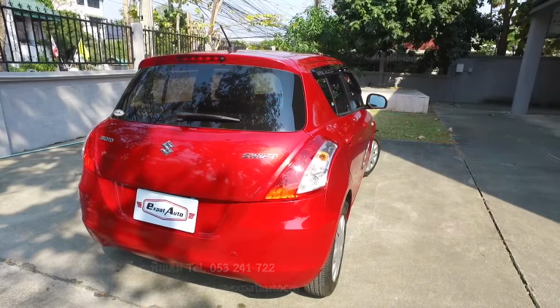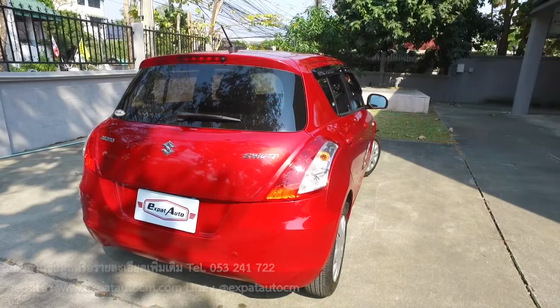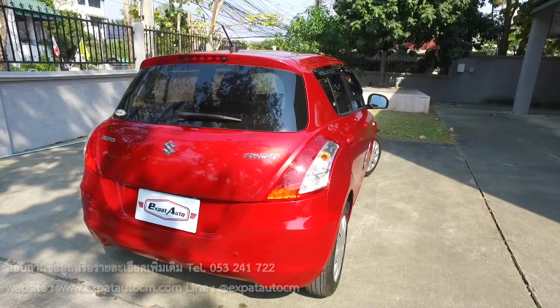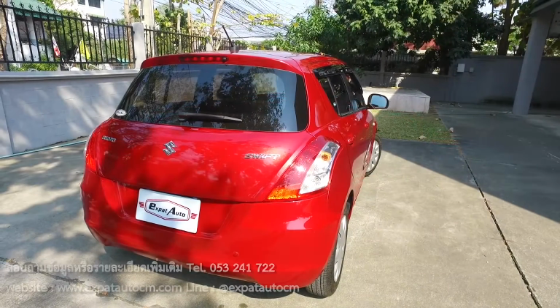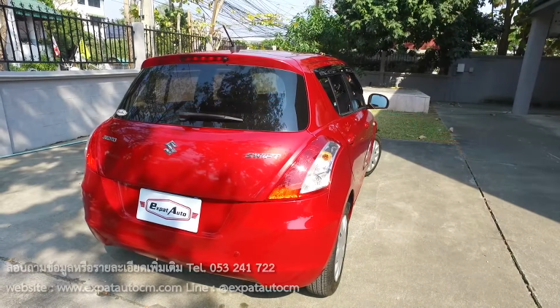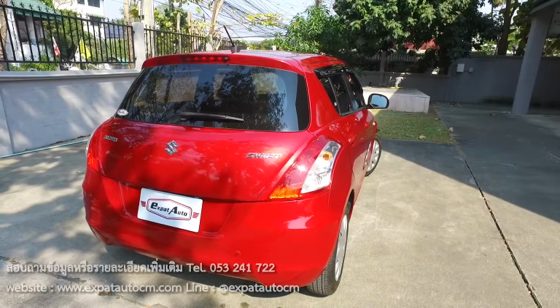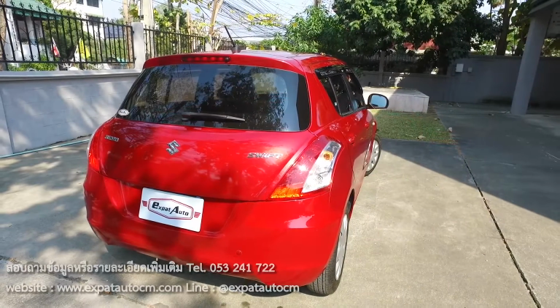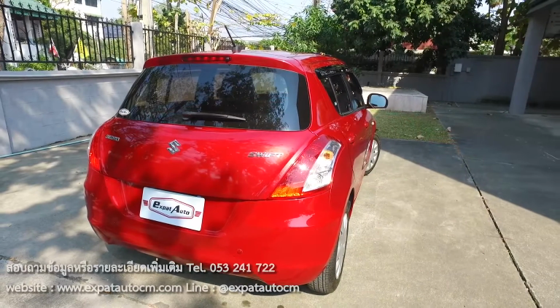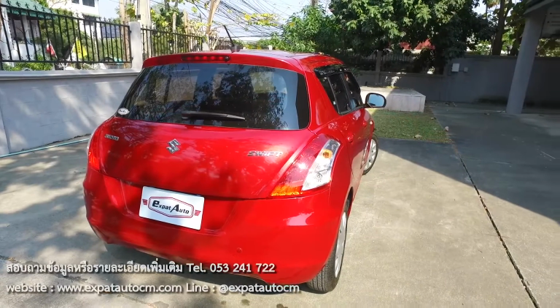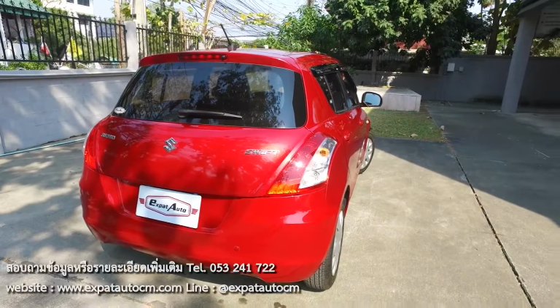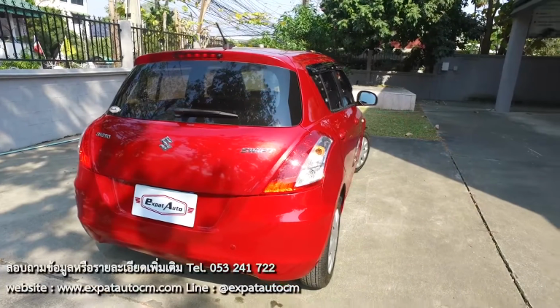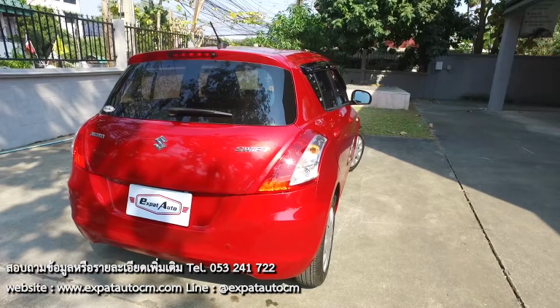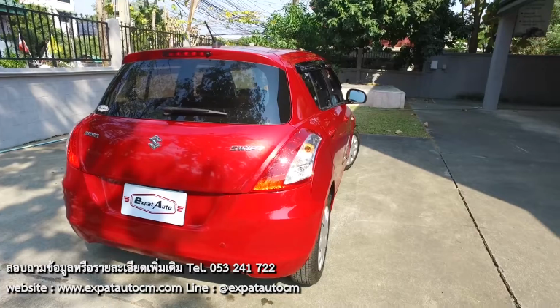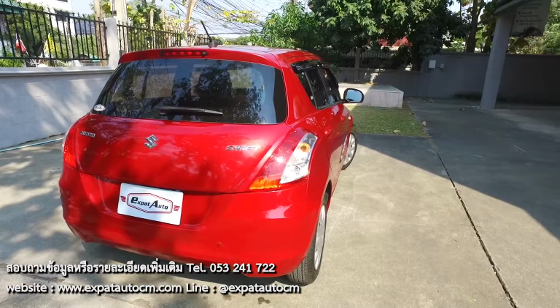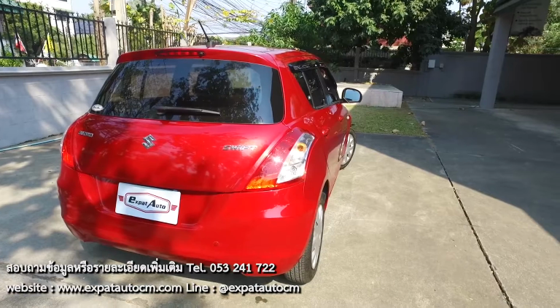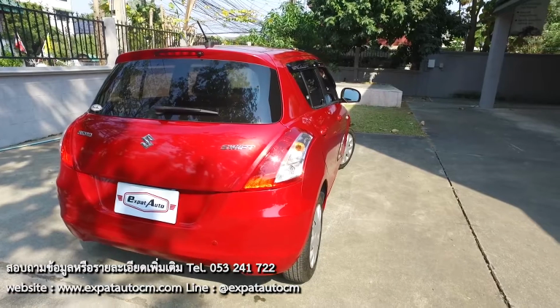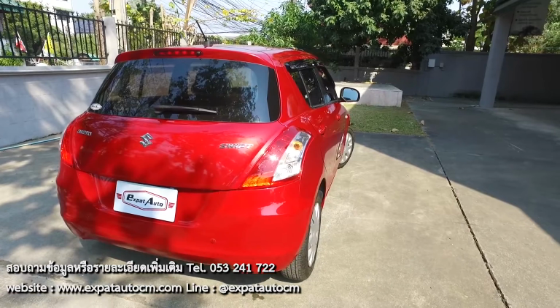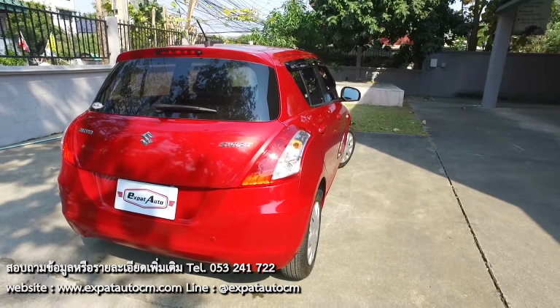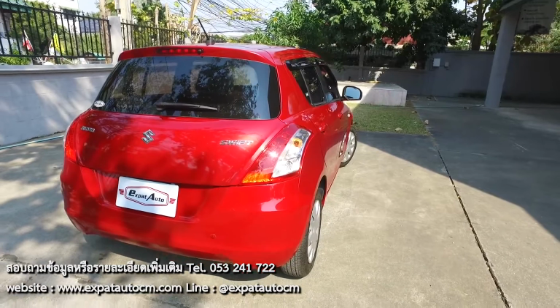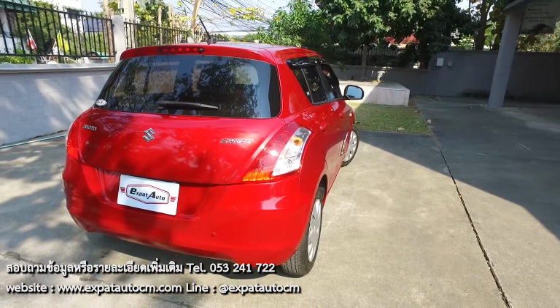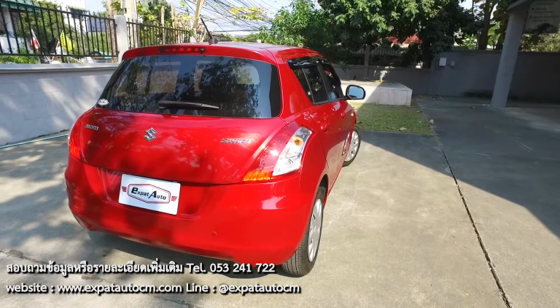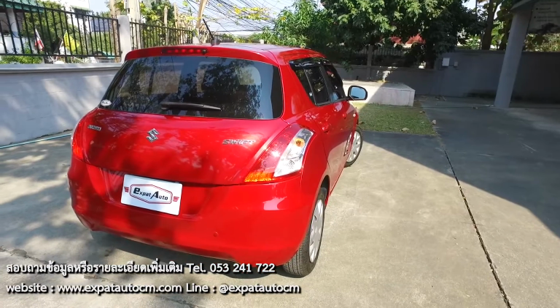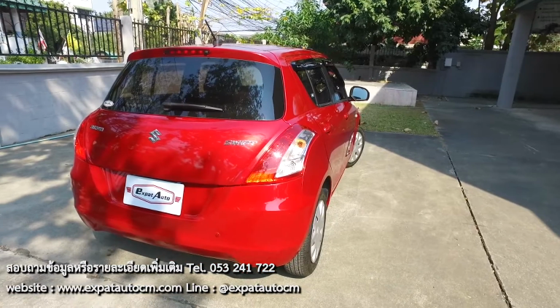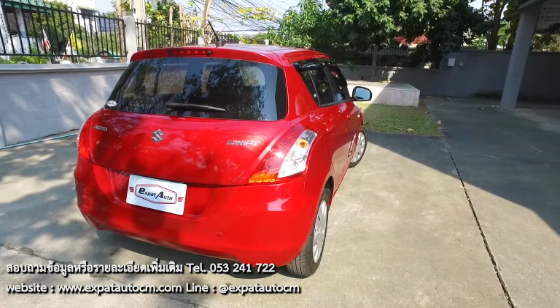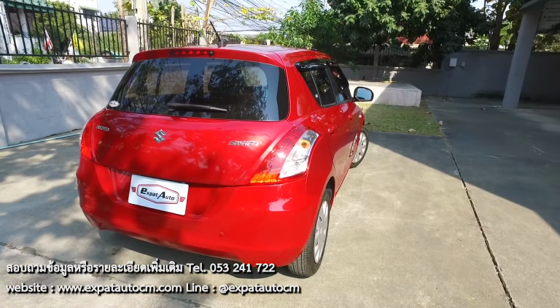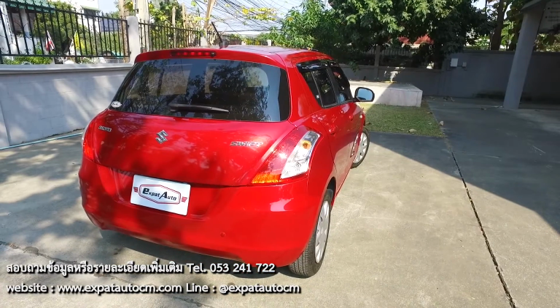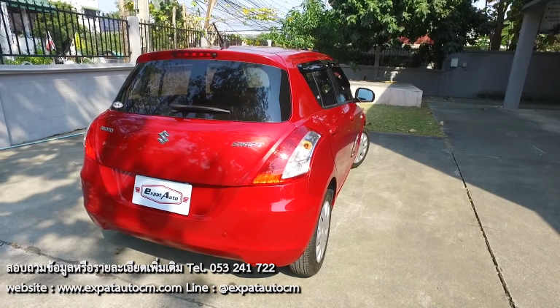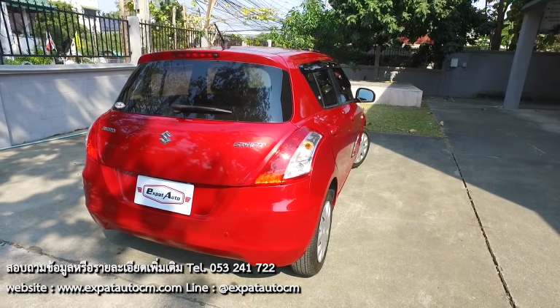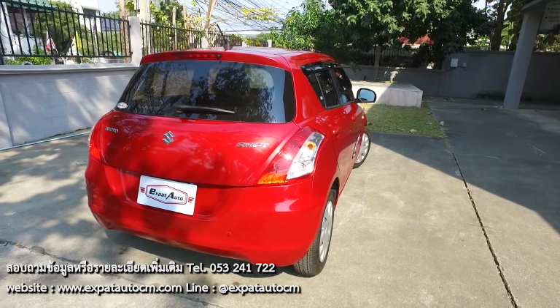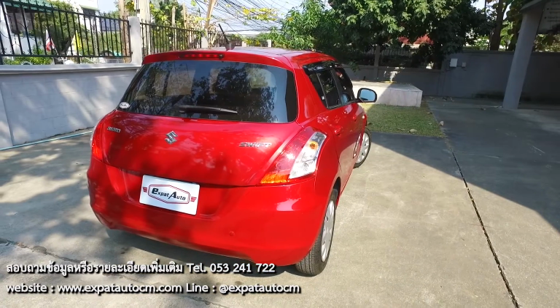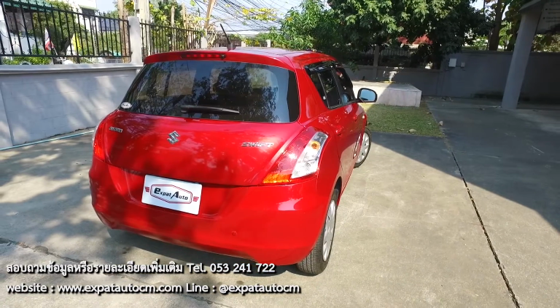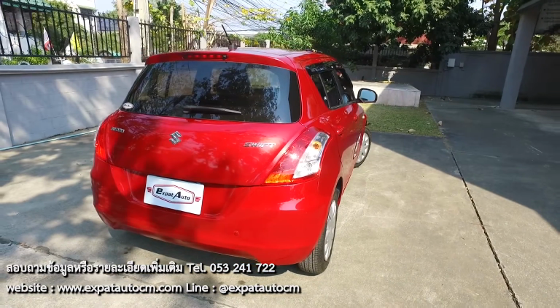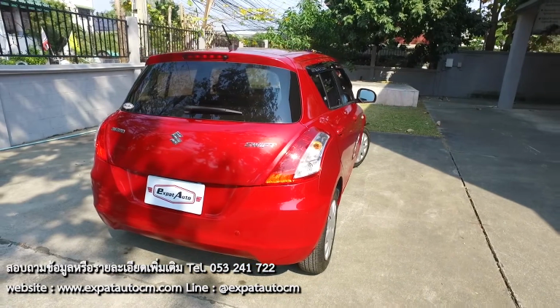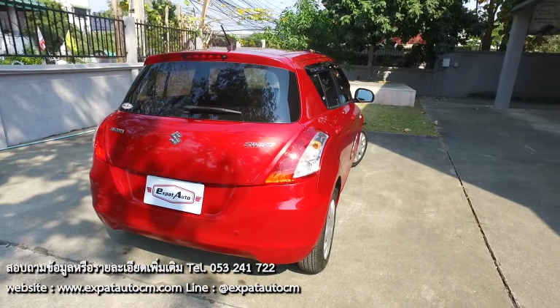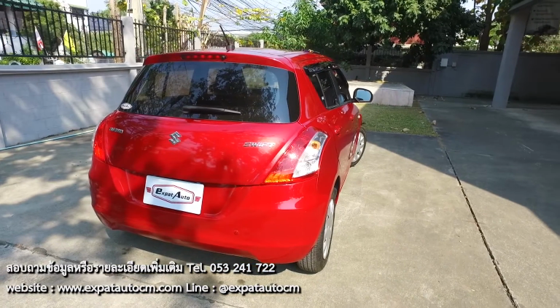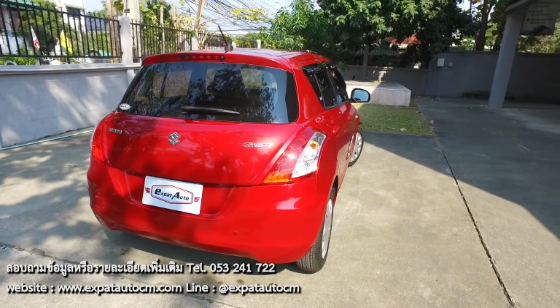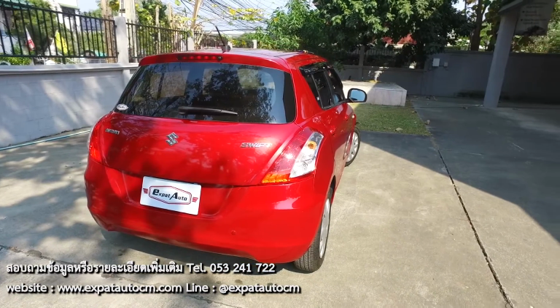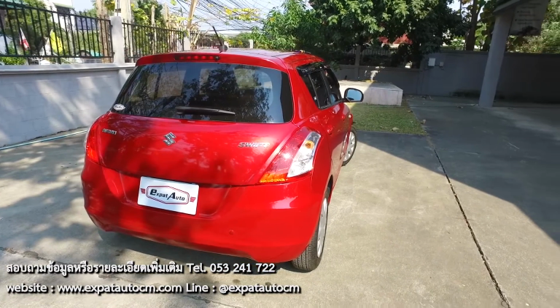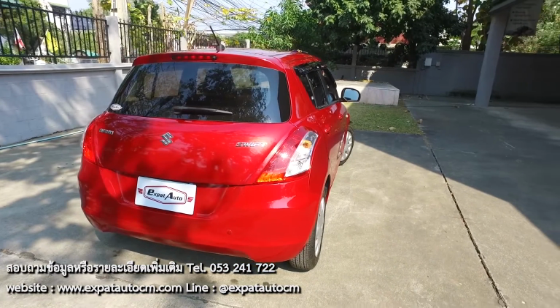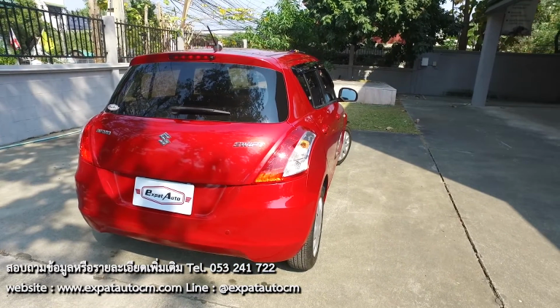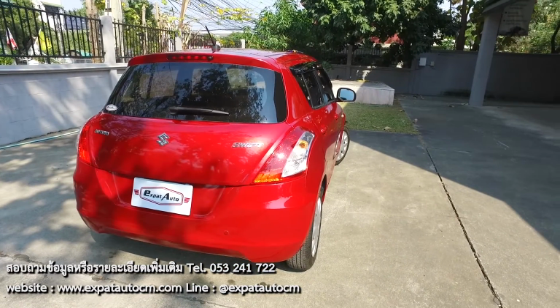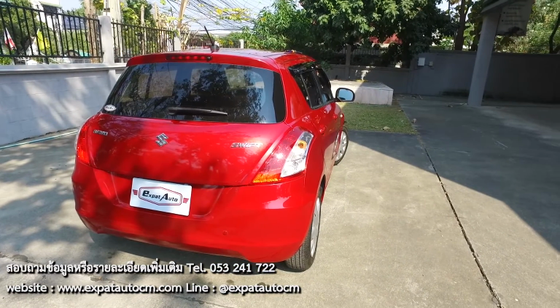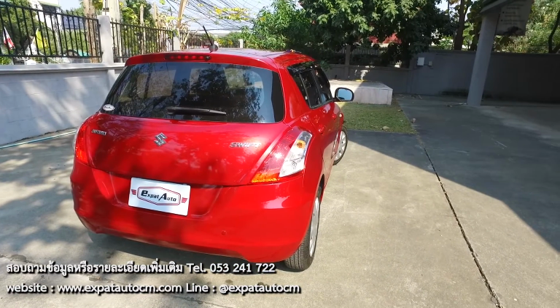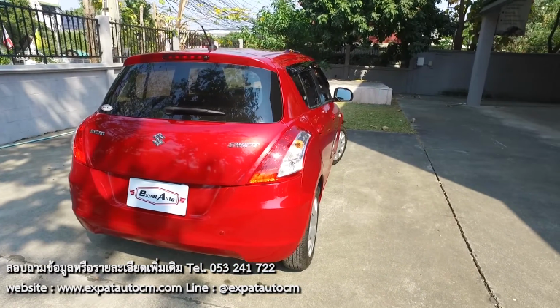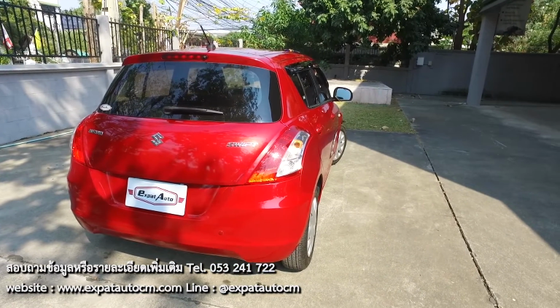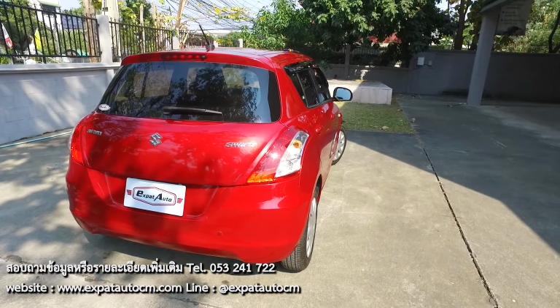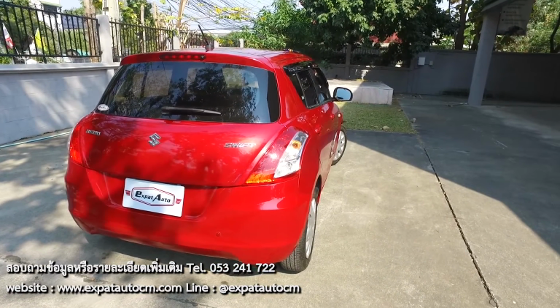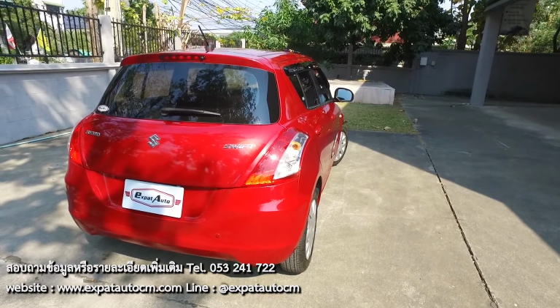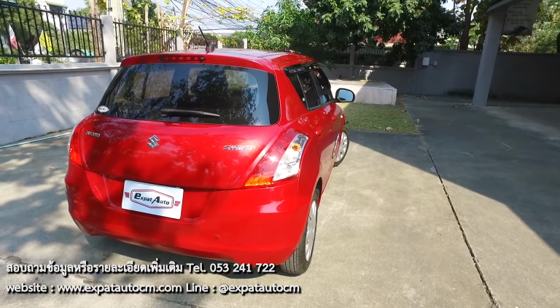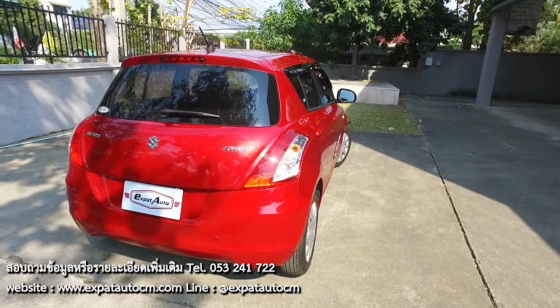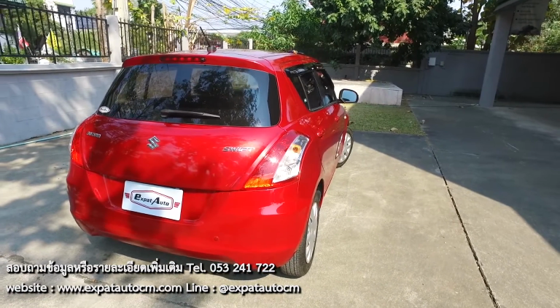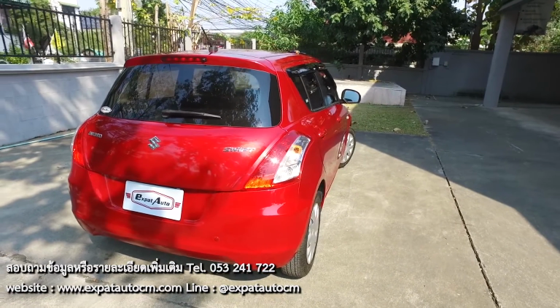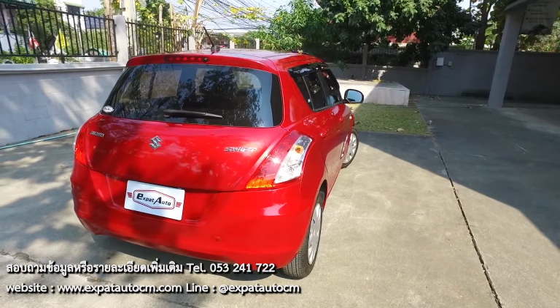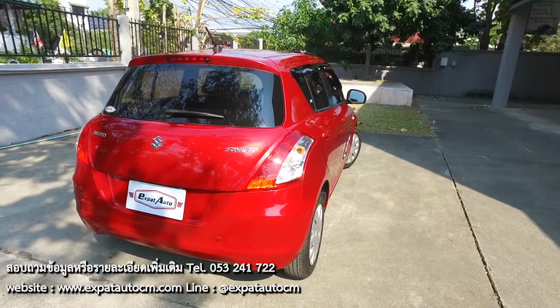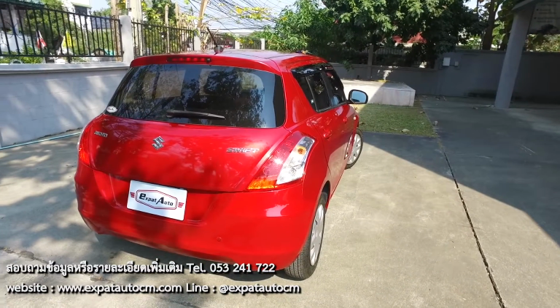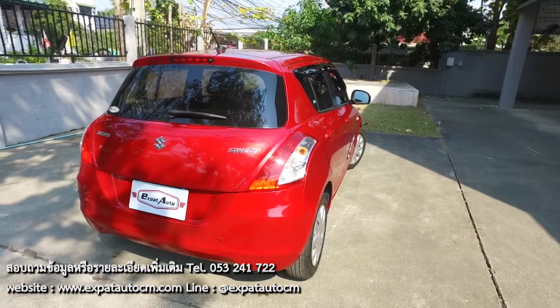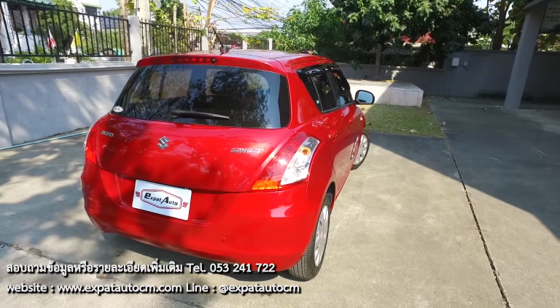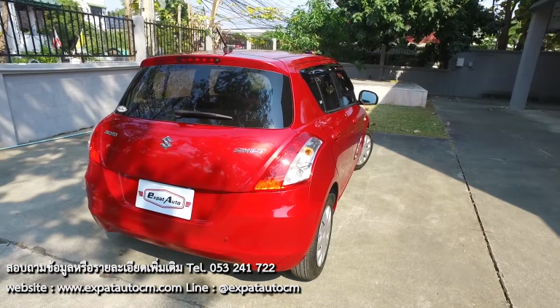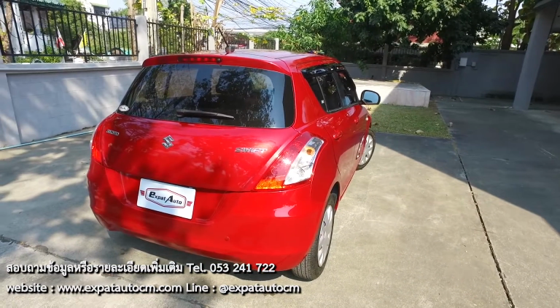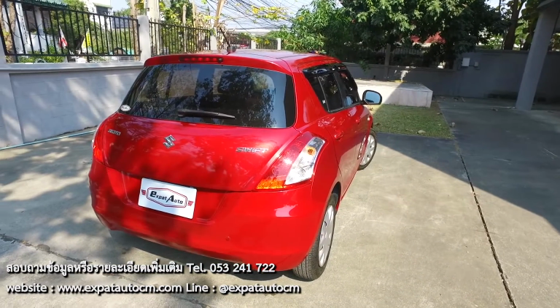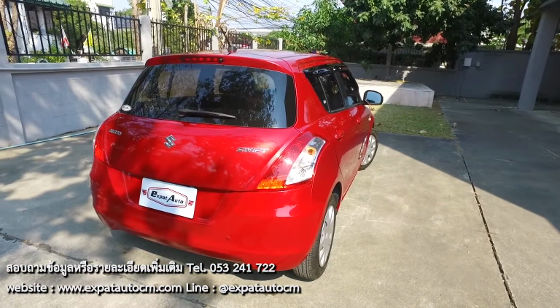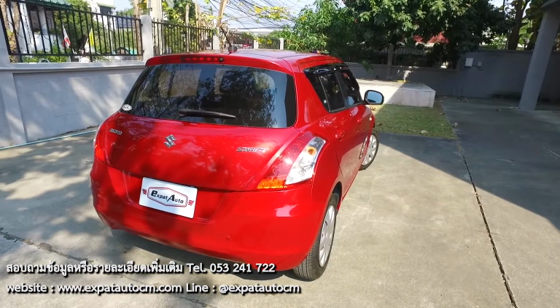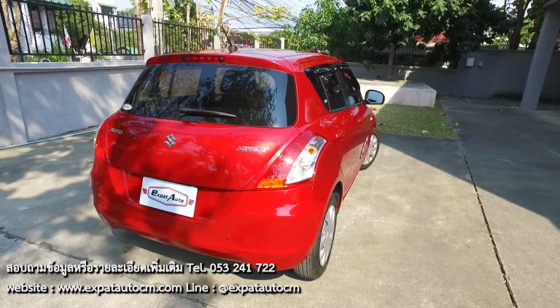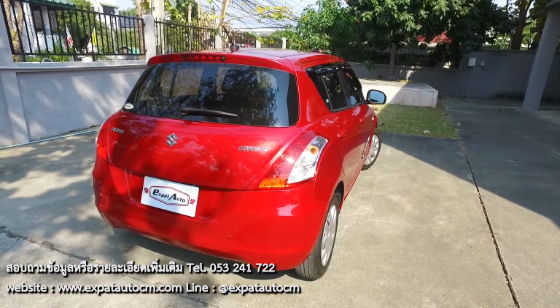Good afternoon. I'm Walter from Expat Auto in Chiang Mai, Thailand. We've got another great value on a pre-owned car here.